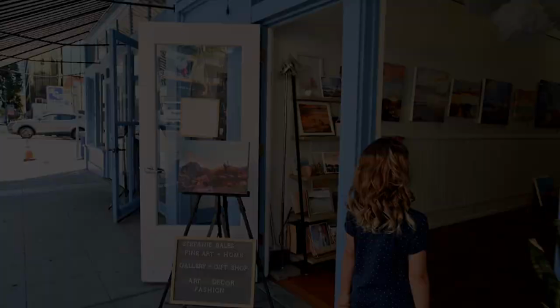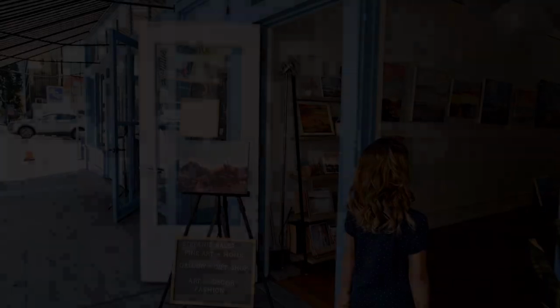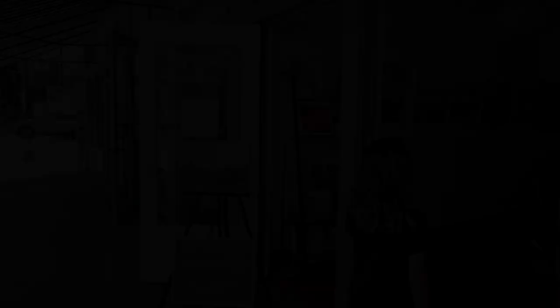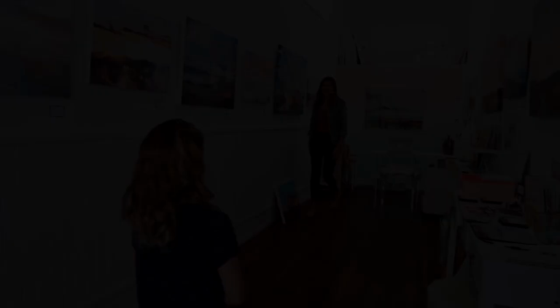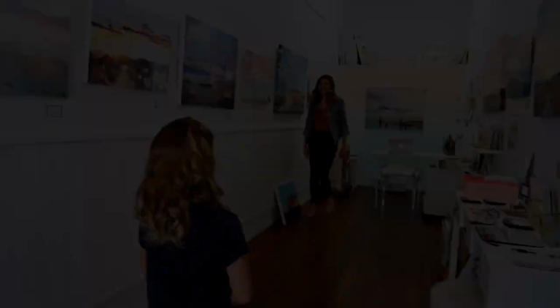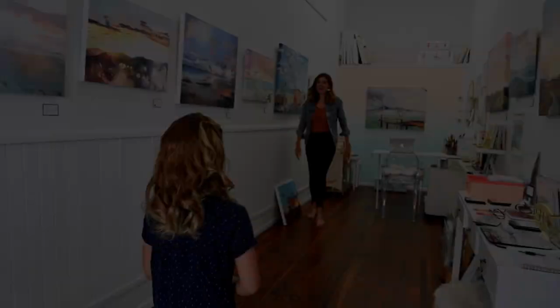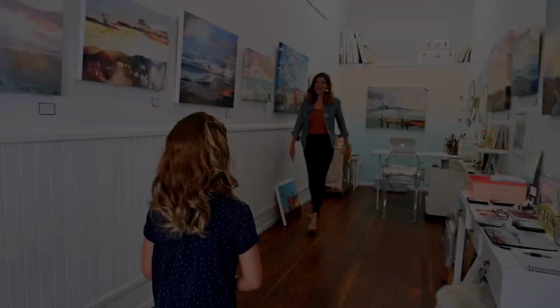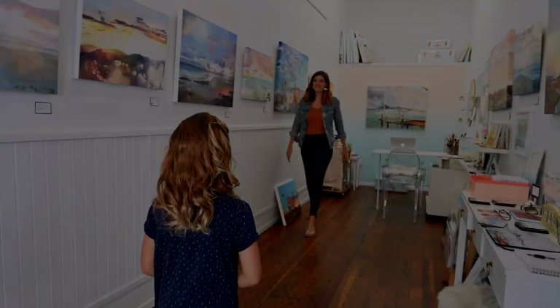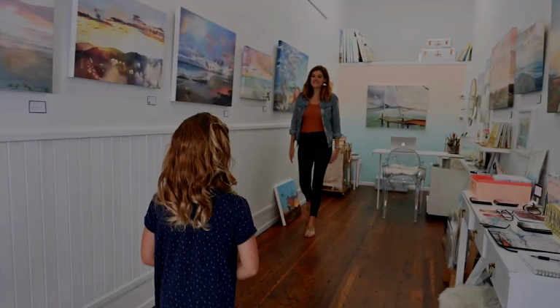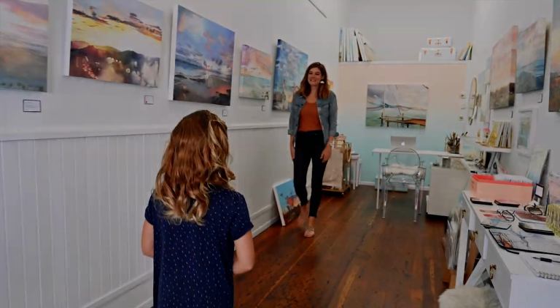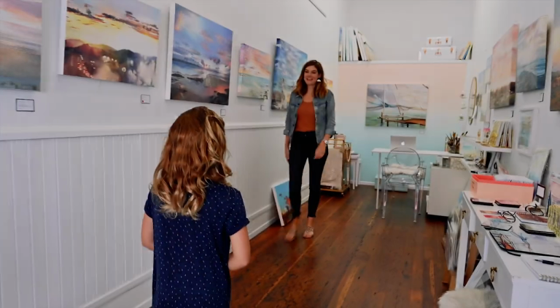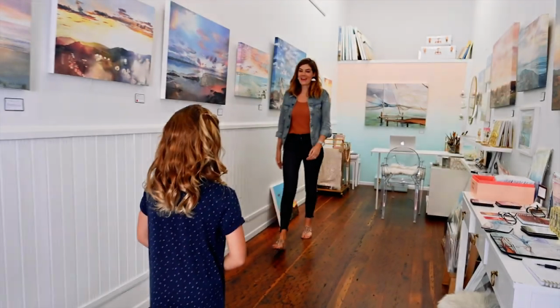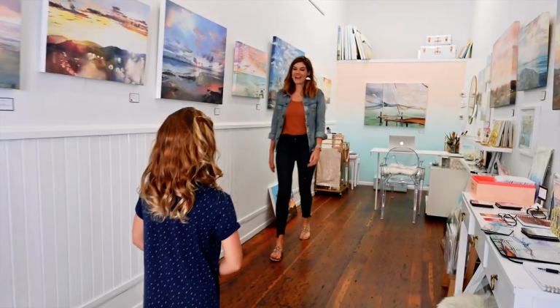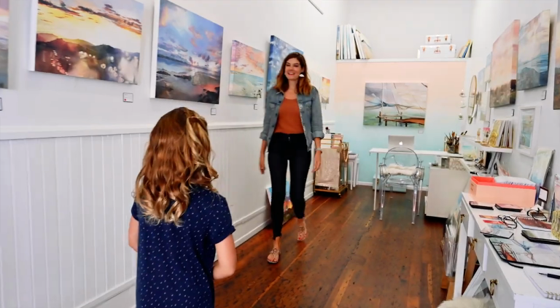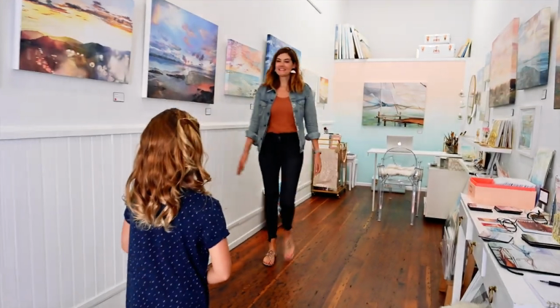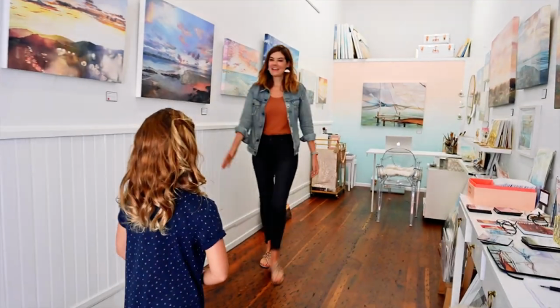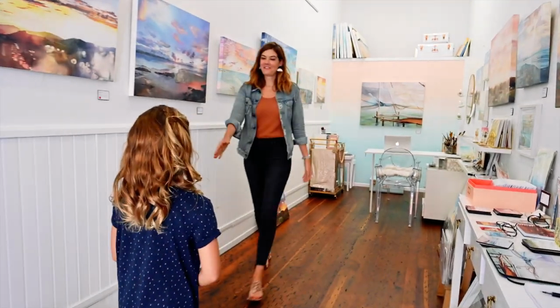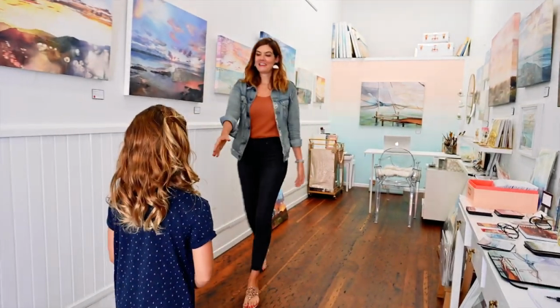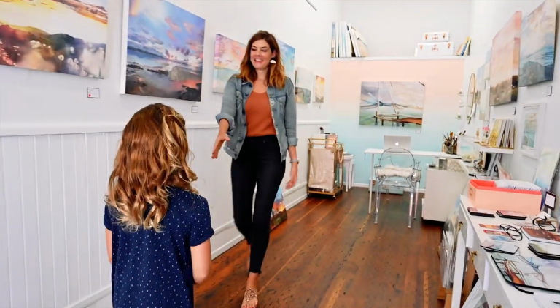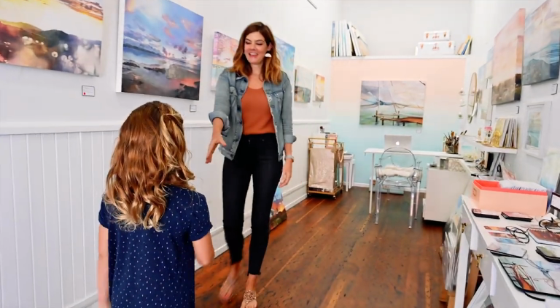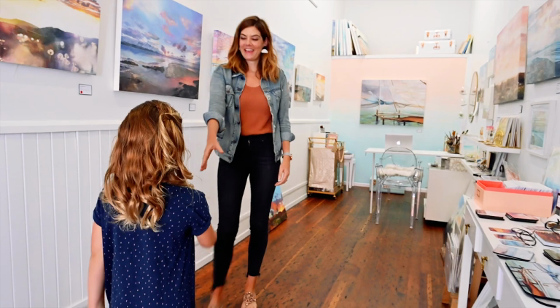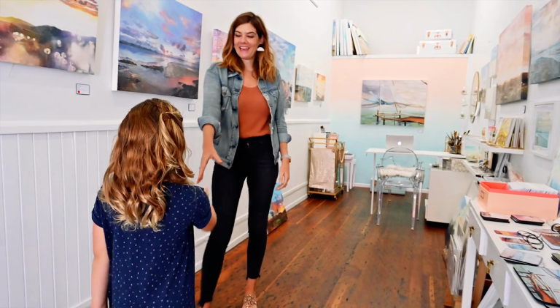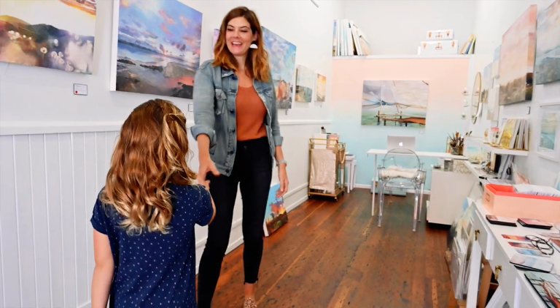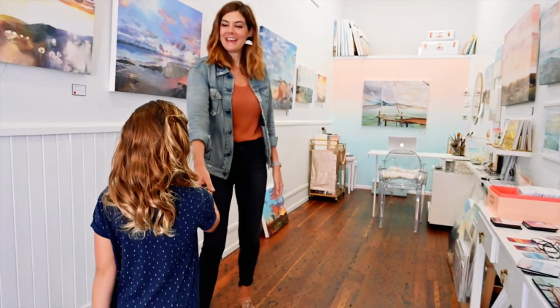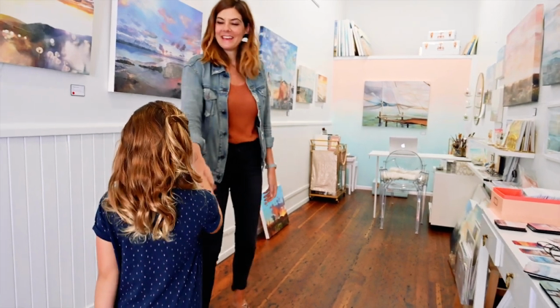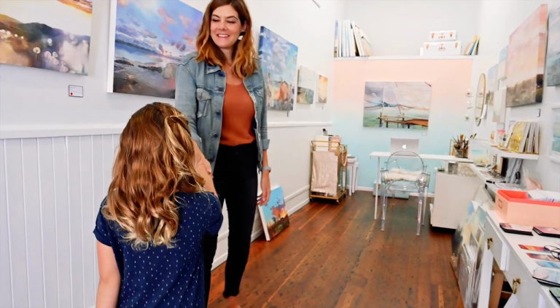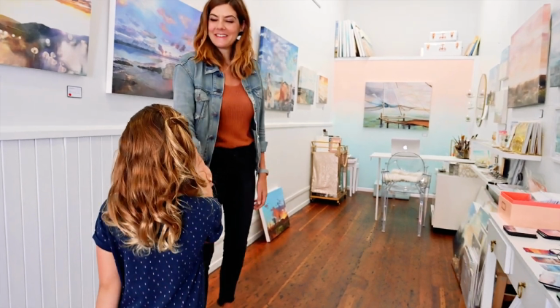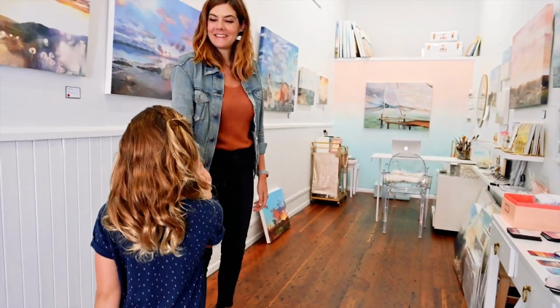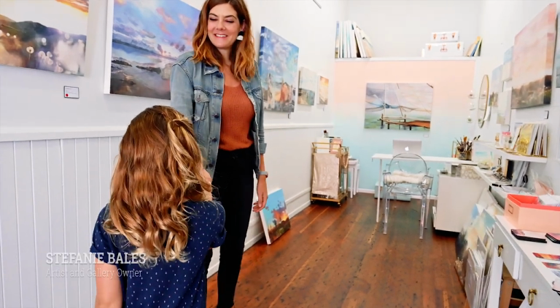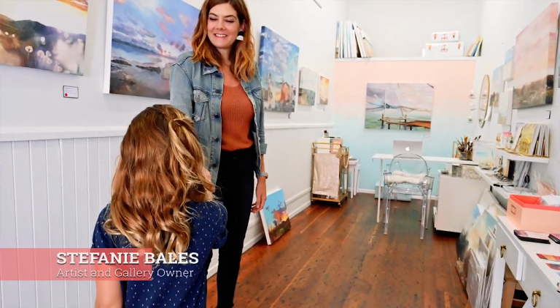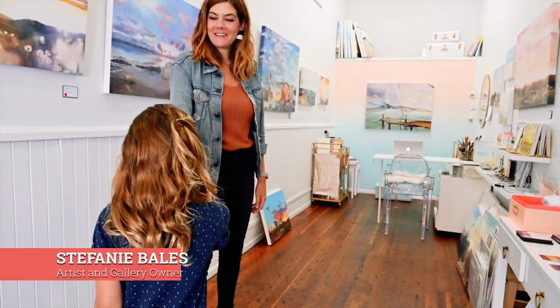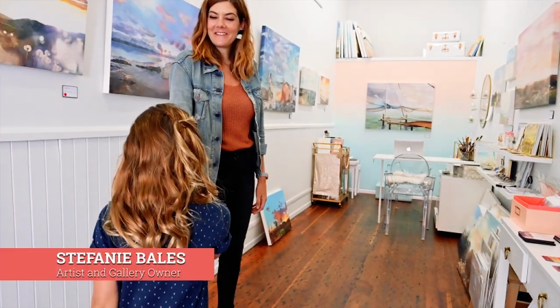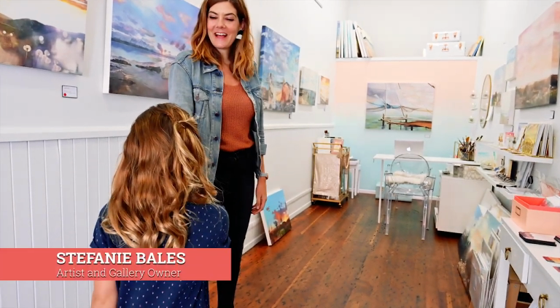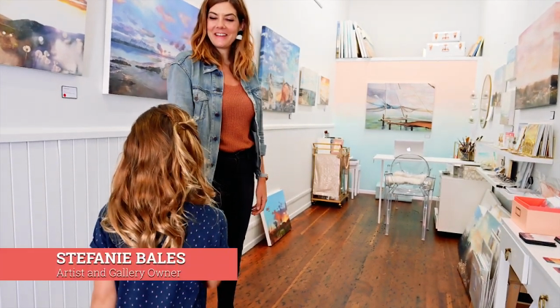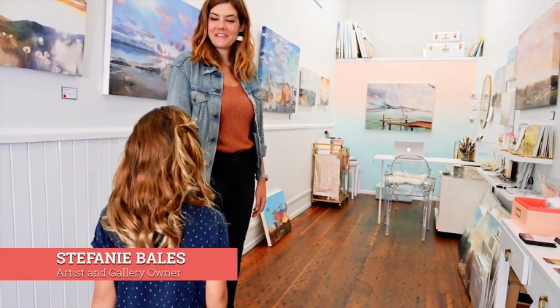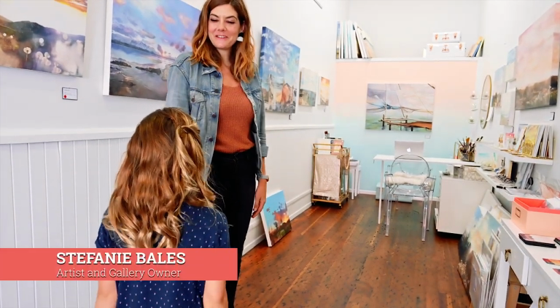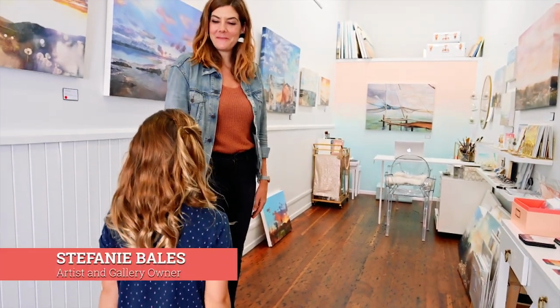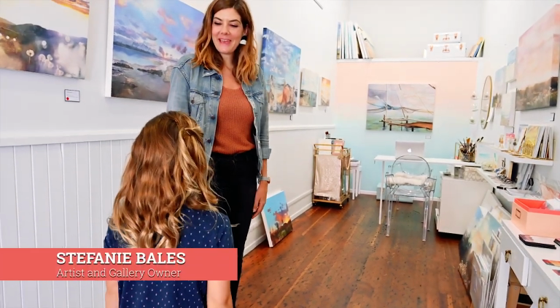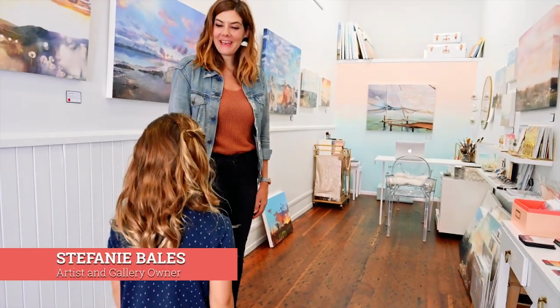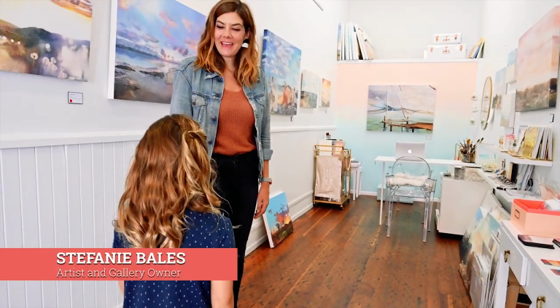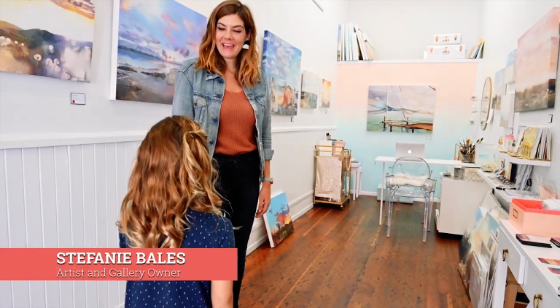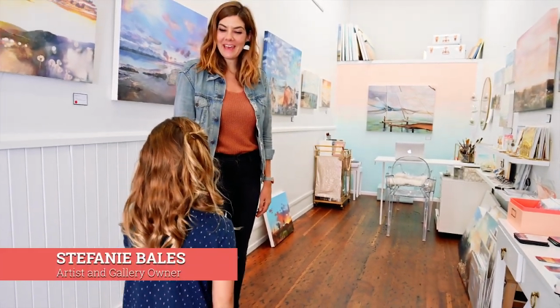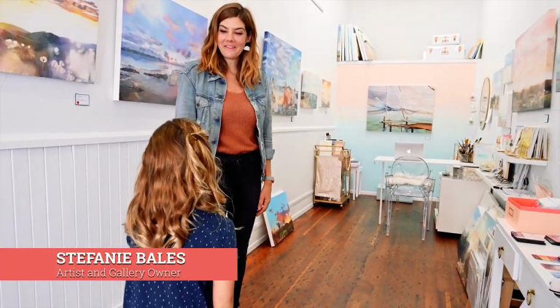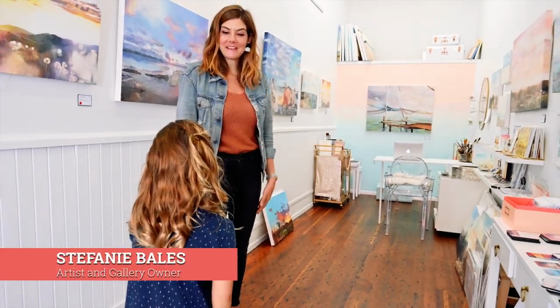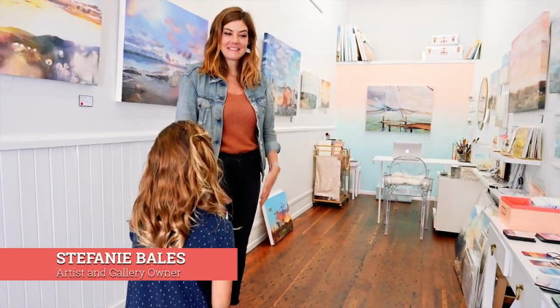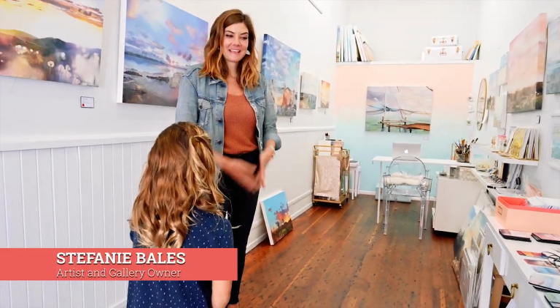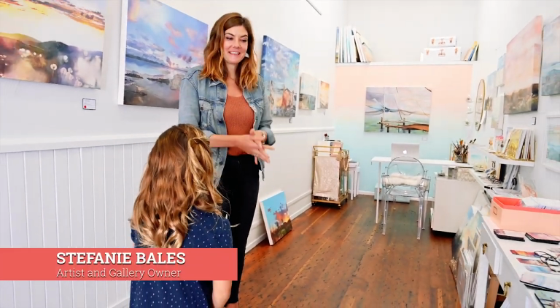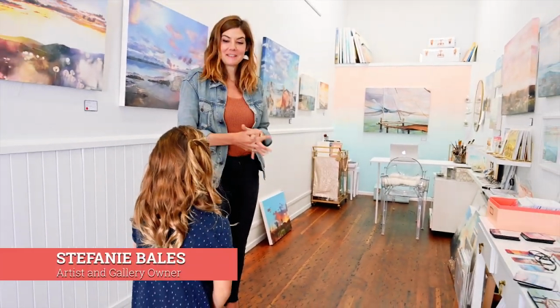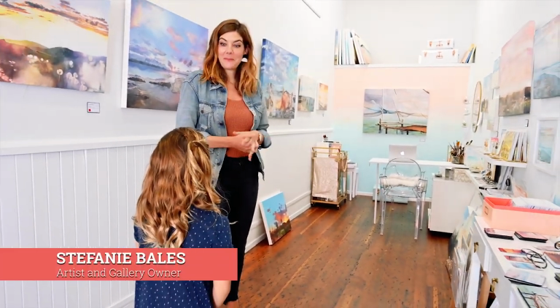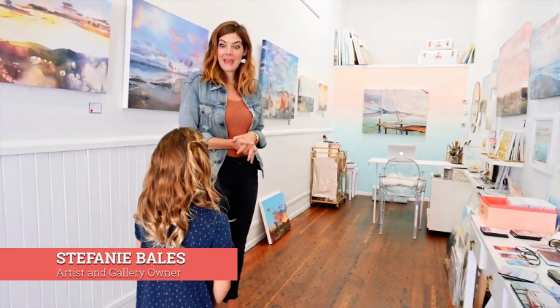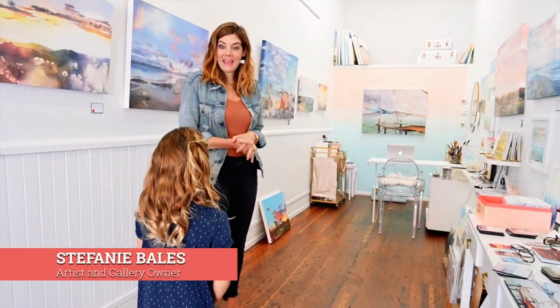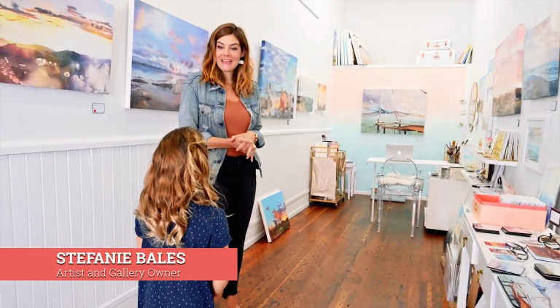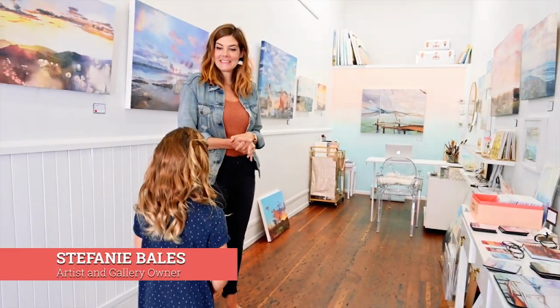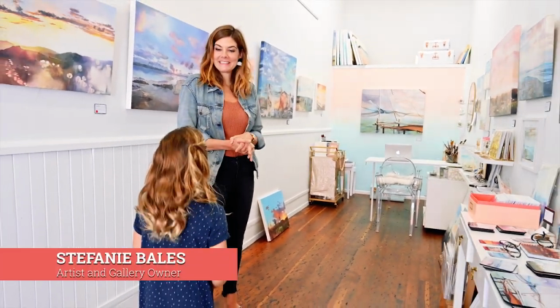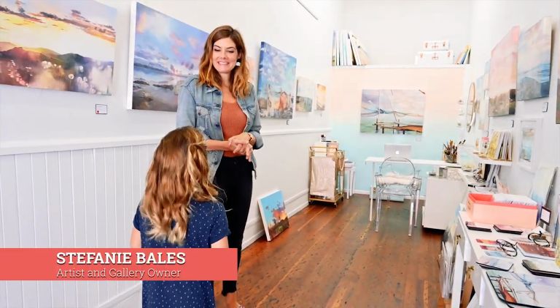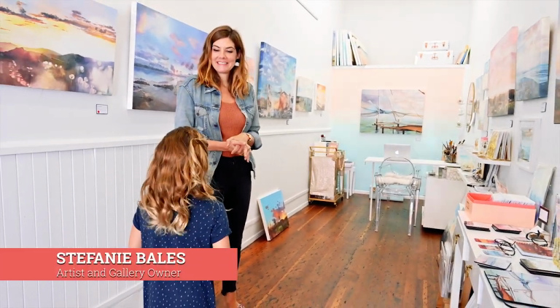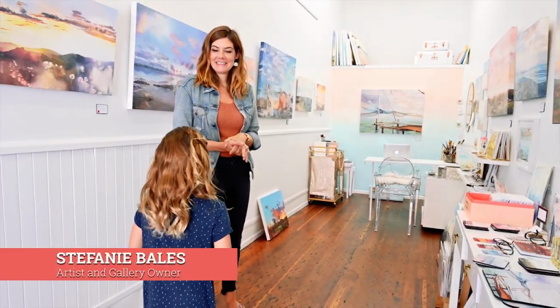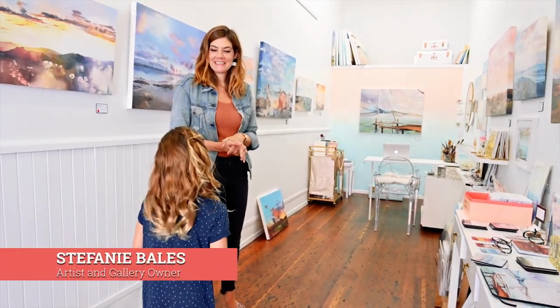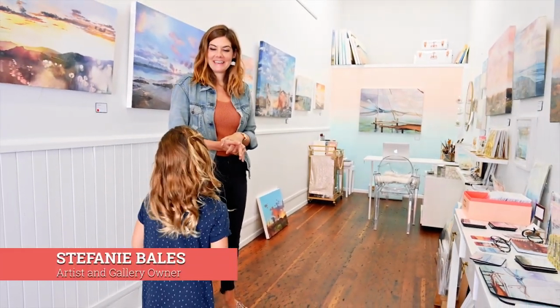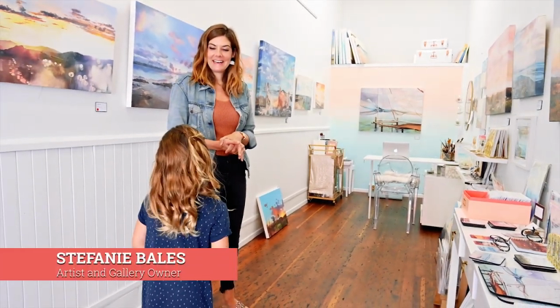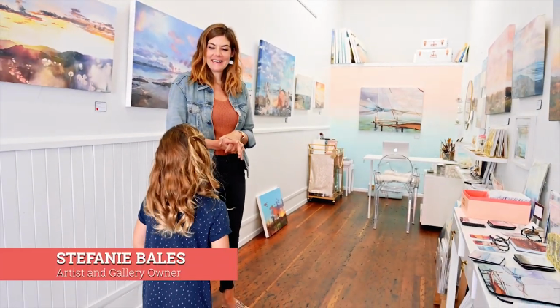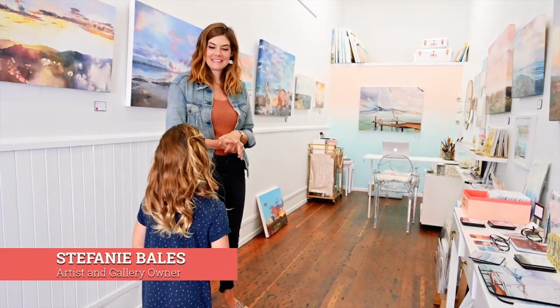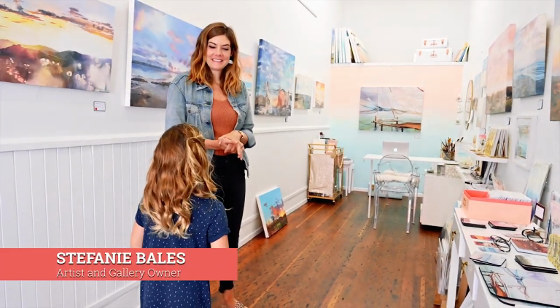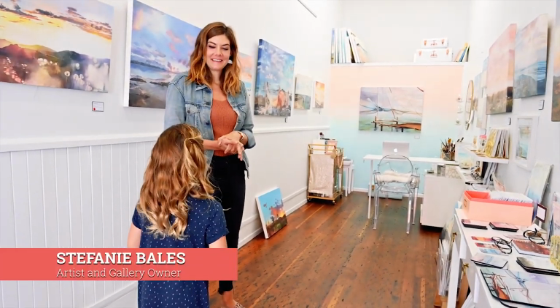Great to have you today, Stephanie! So glad you could make it! Are we excited to paint? Yes! Awesome!